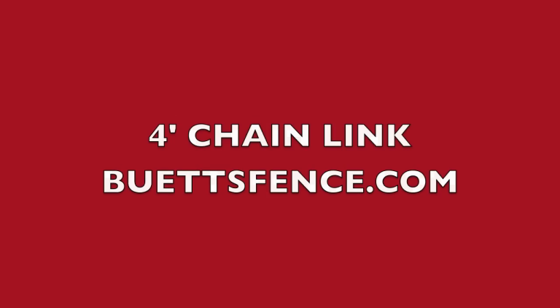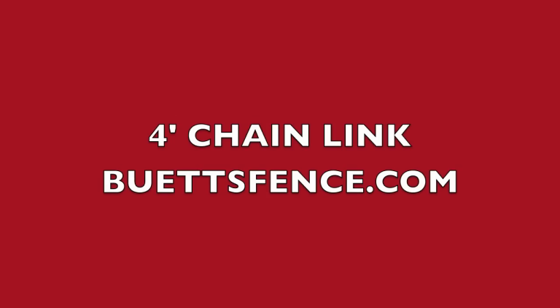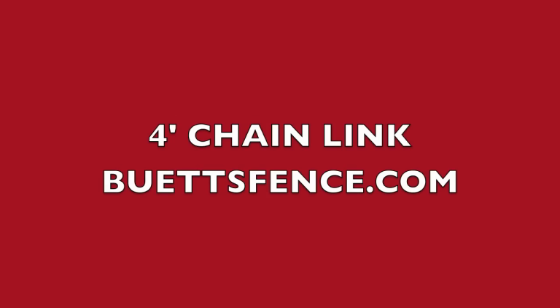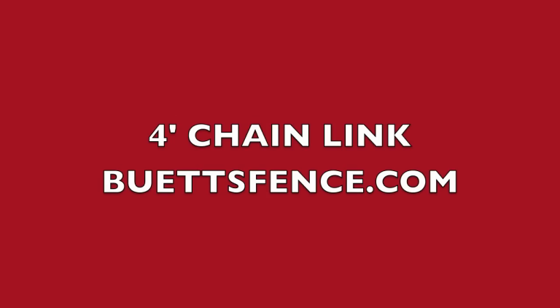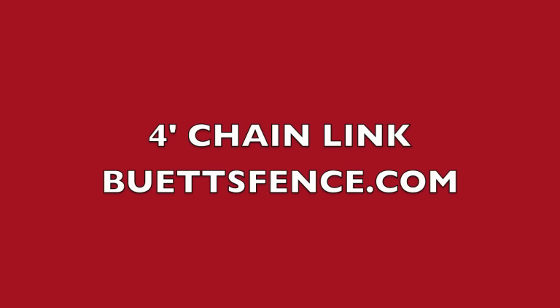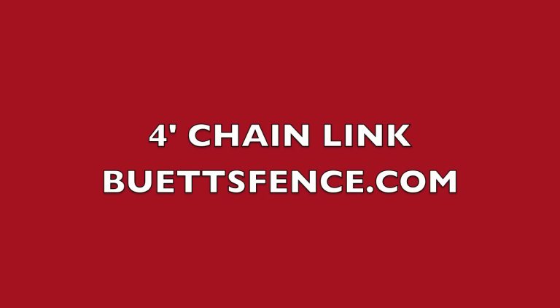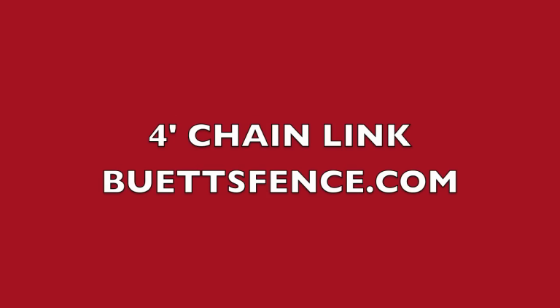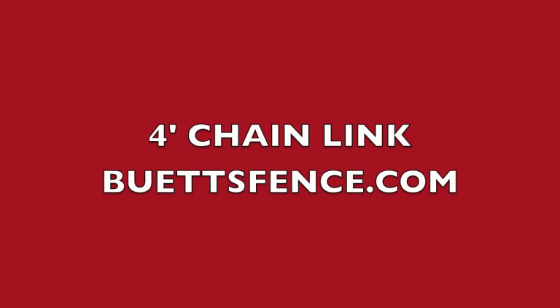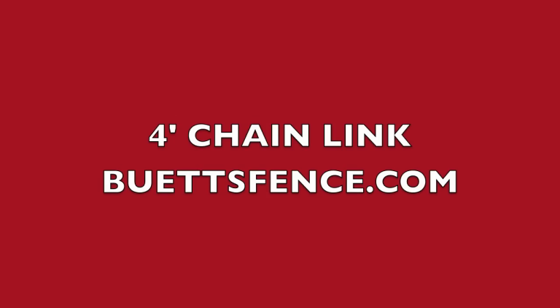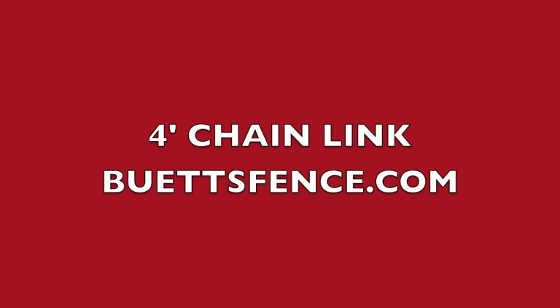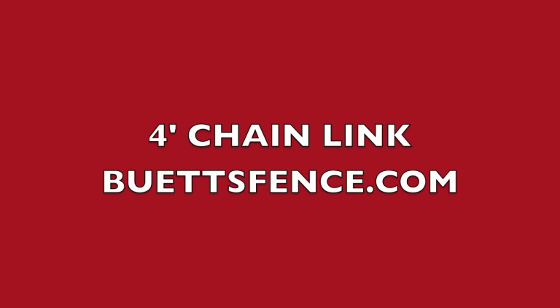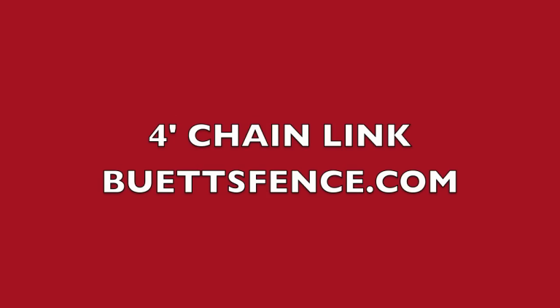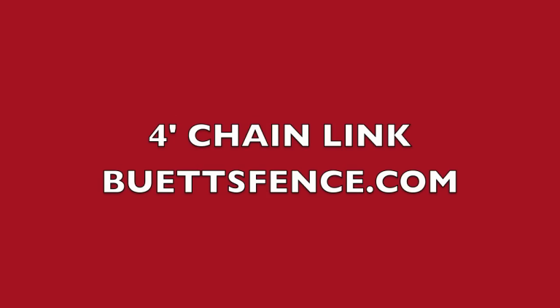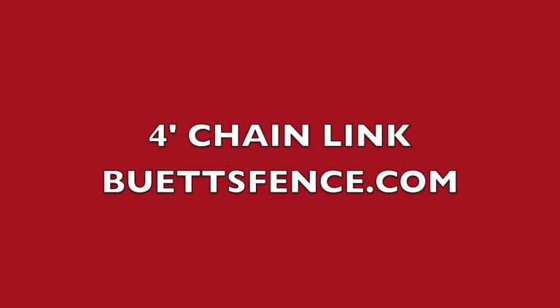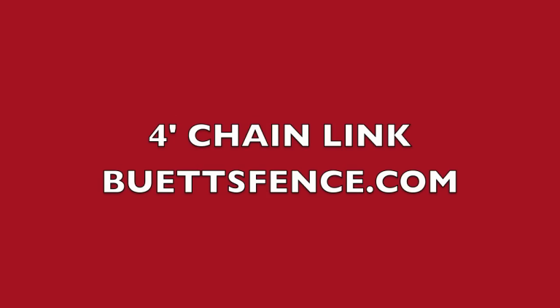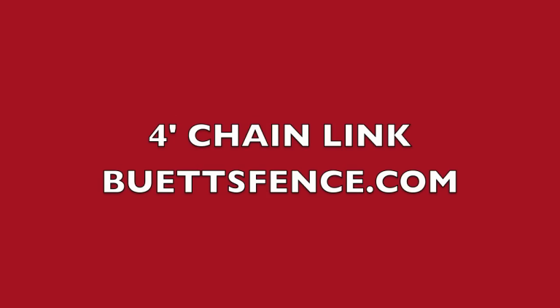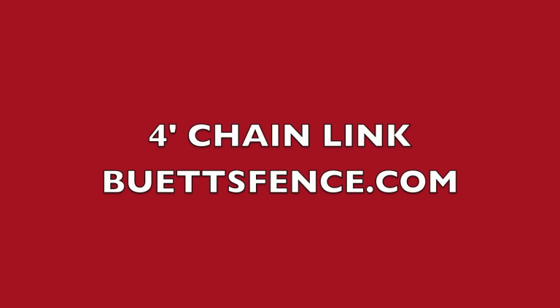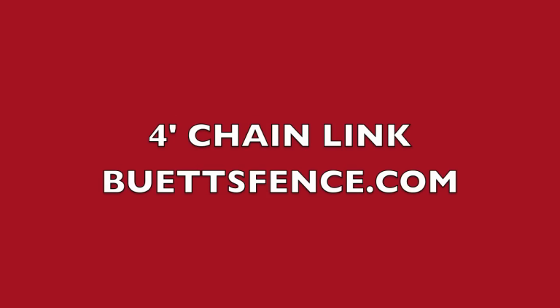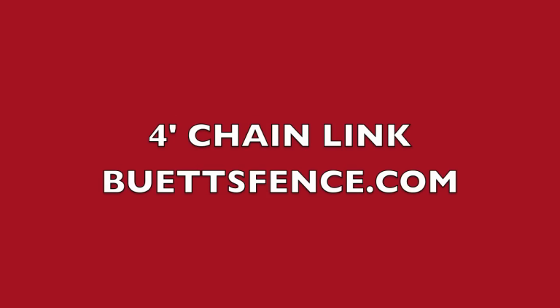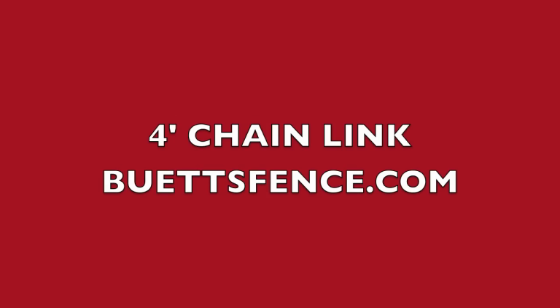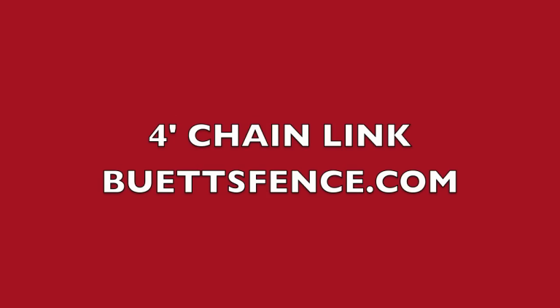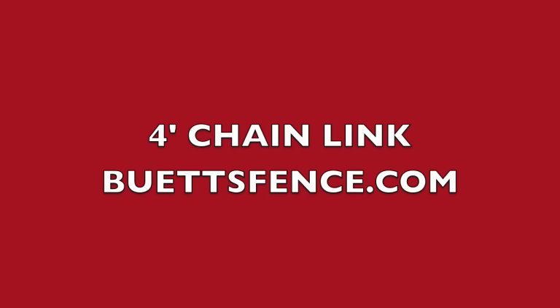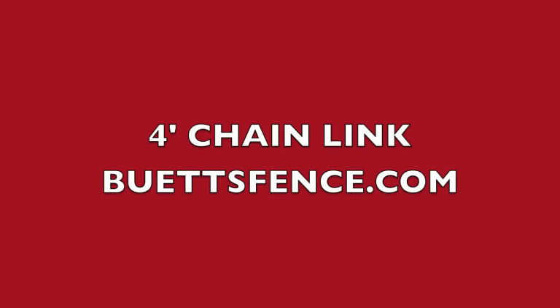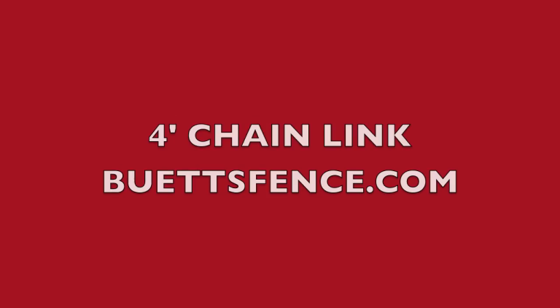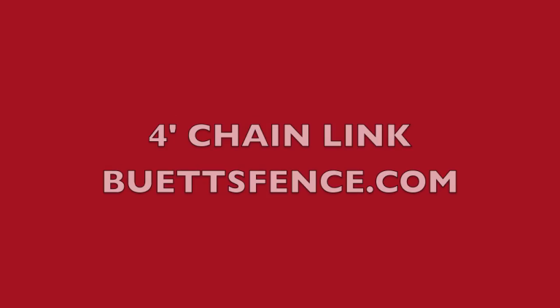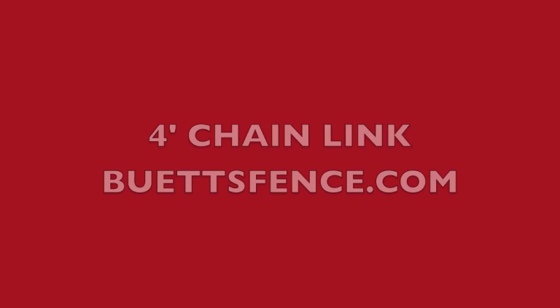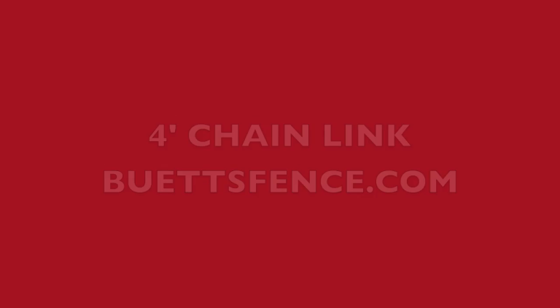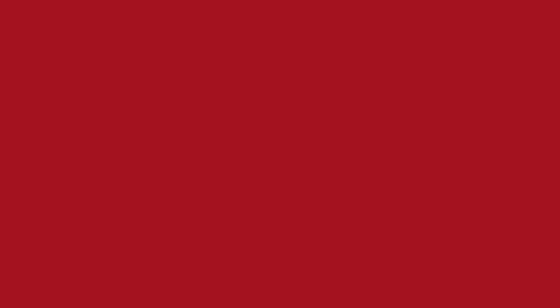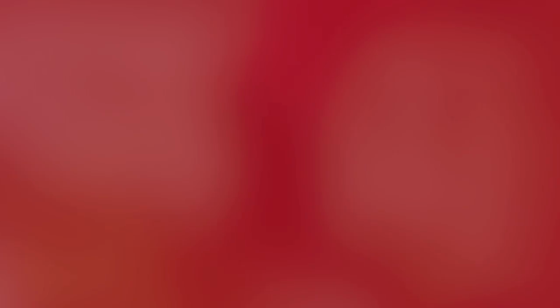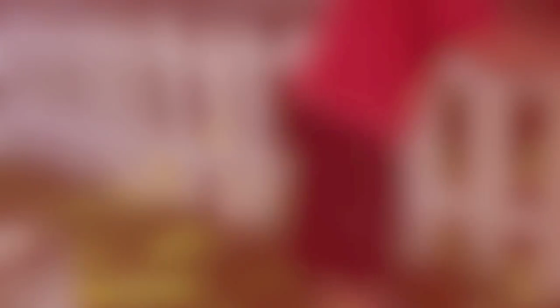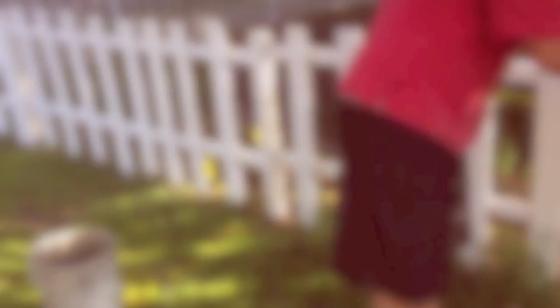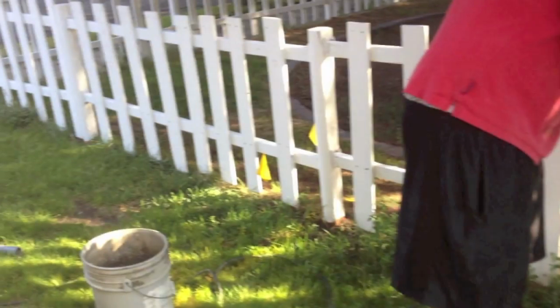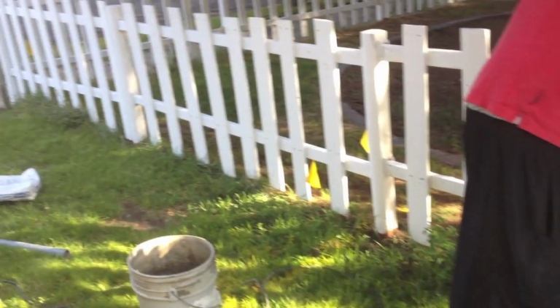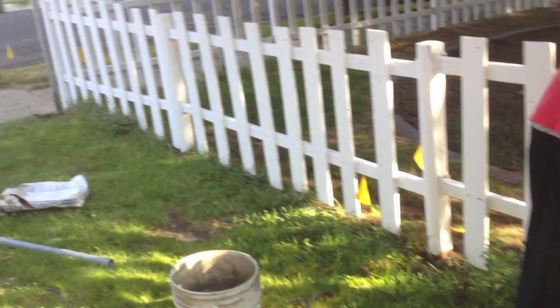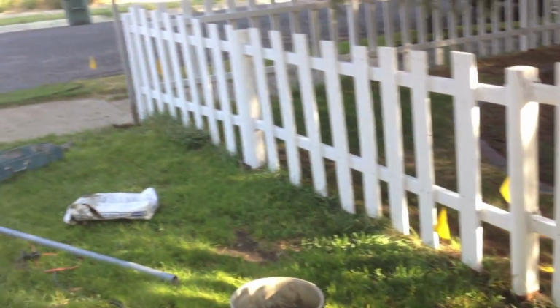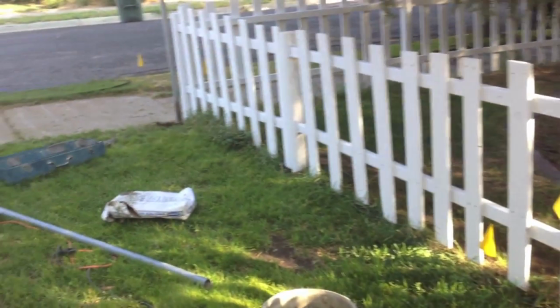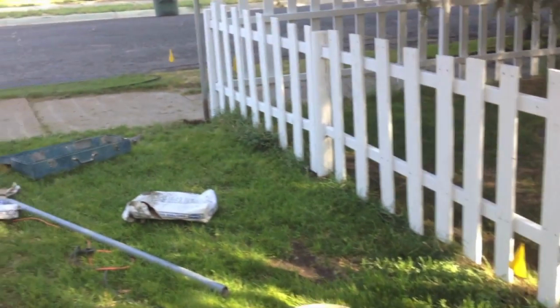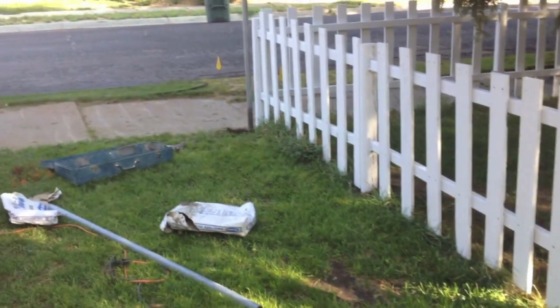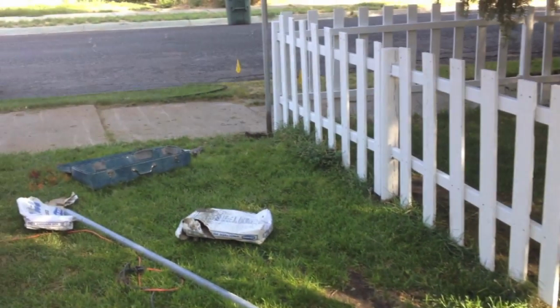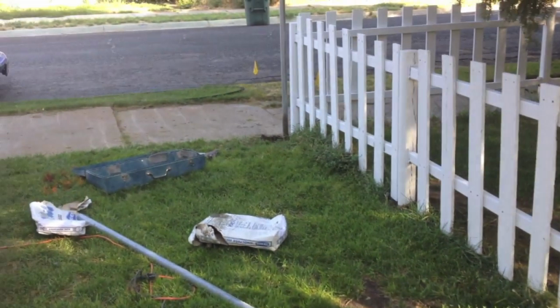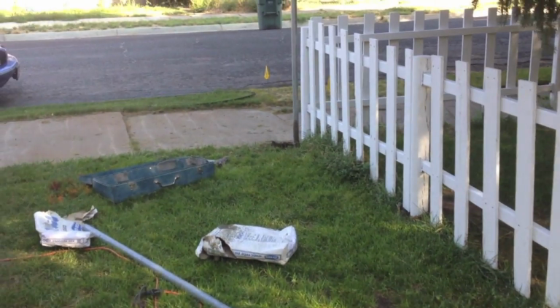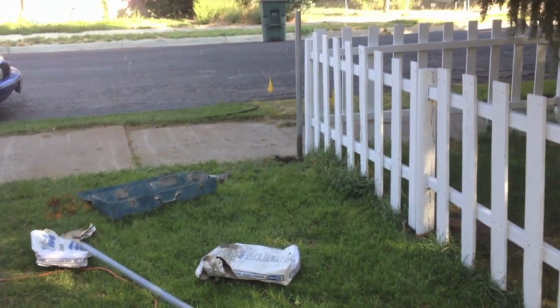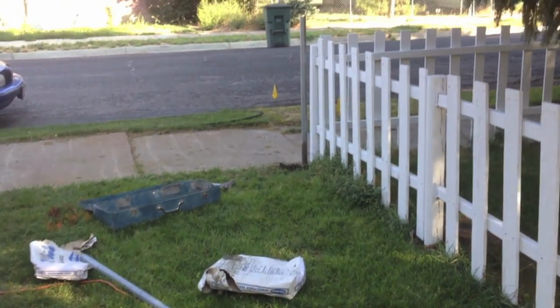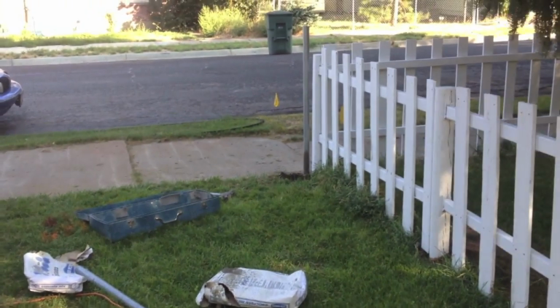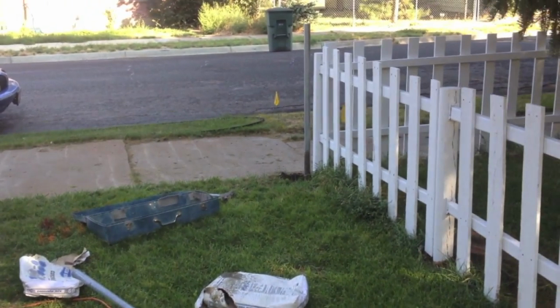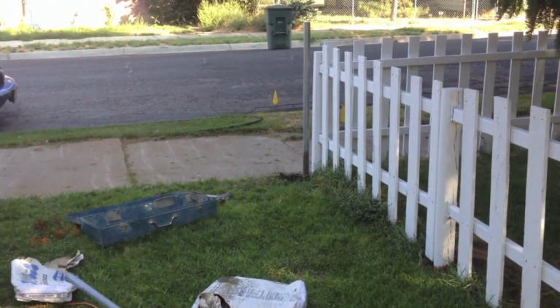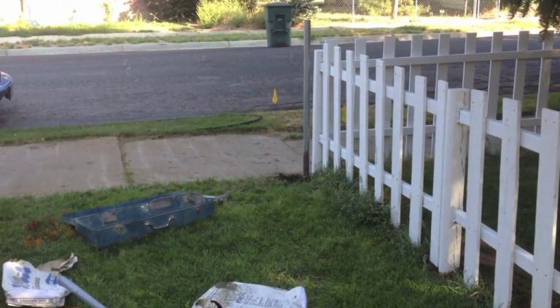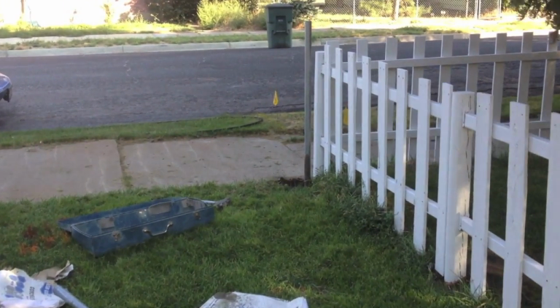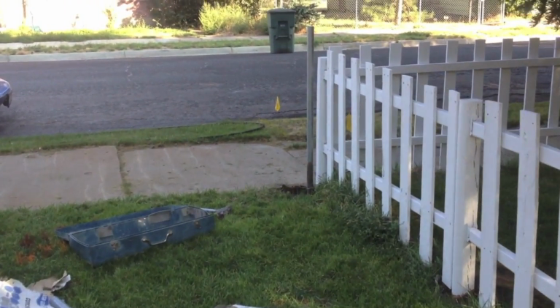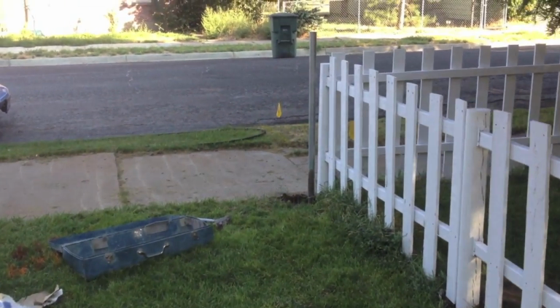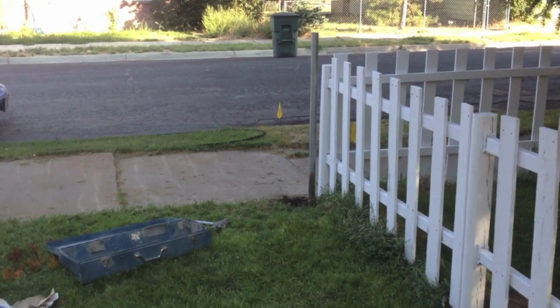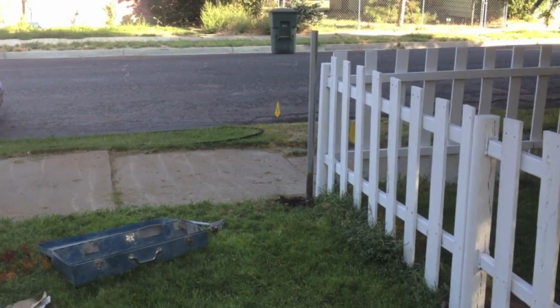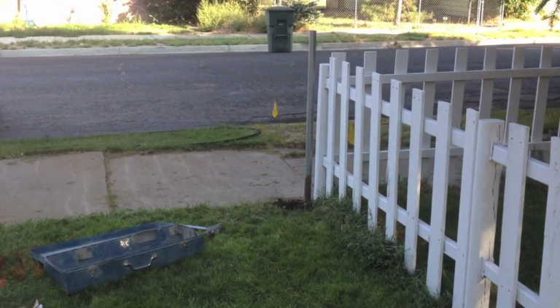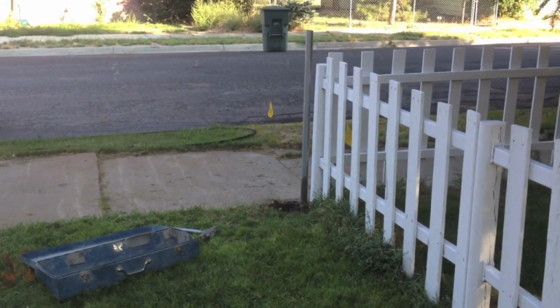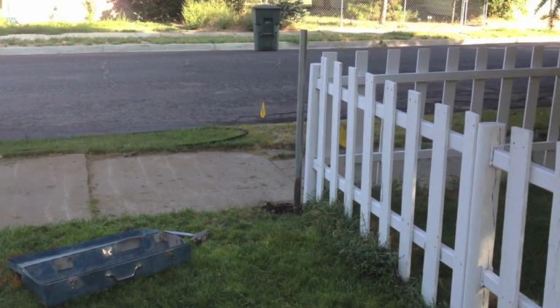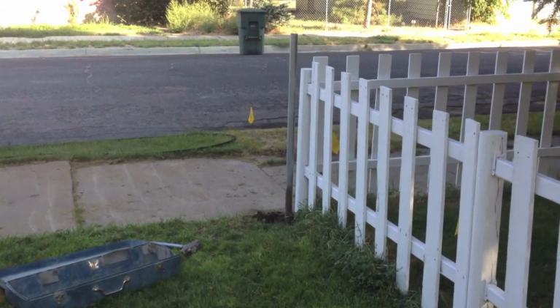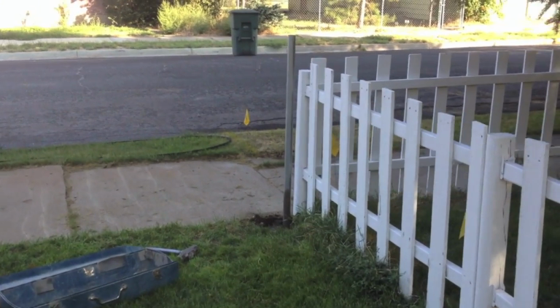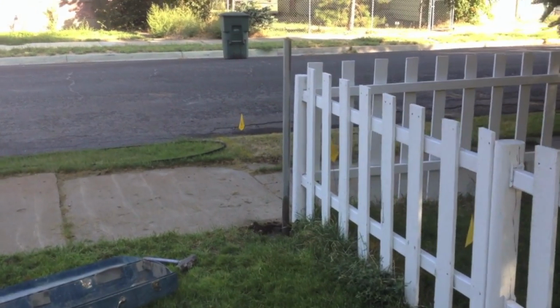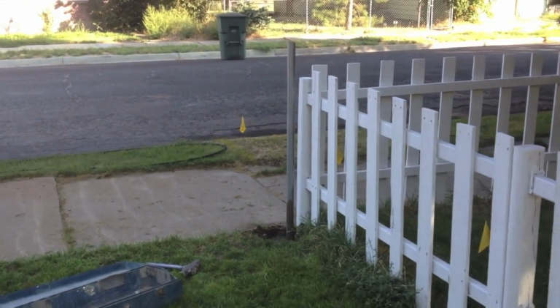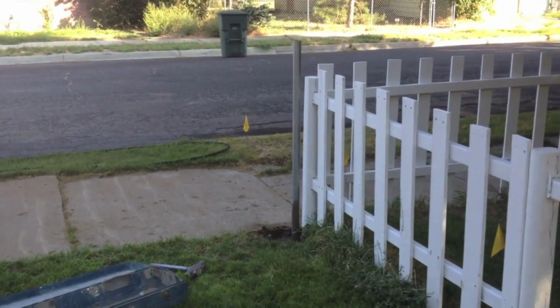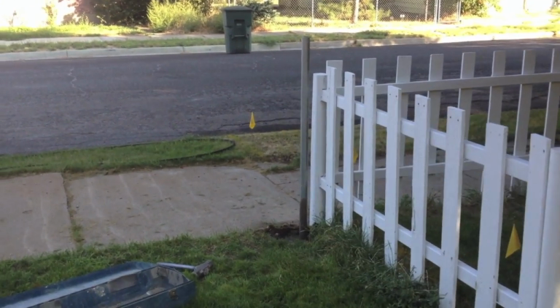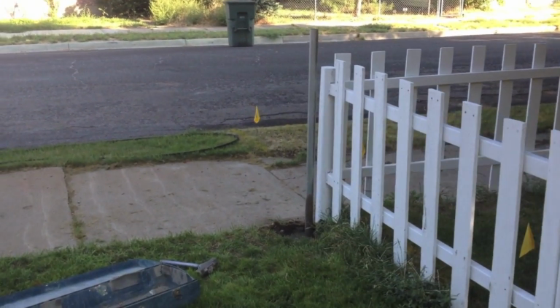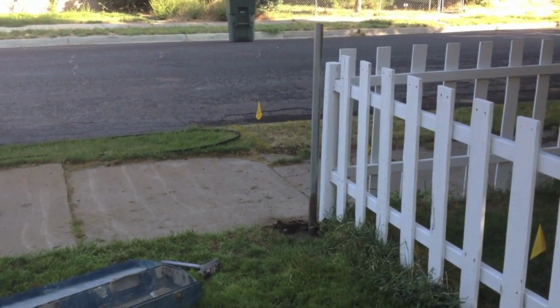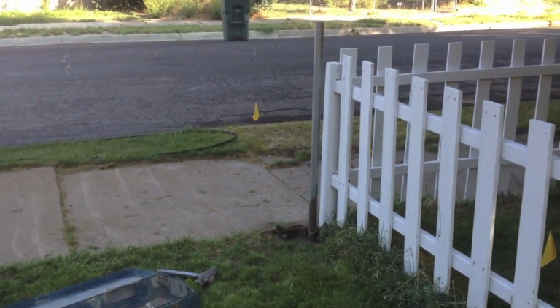This is another tutorial brought to you by buttesfence.com. Today we're going to be building a four foot chain link fence.